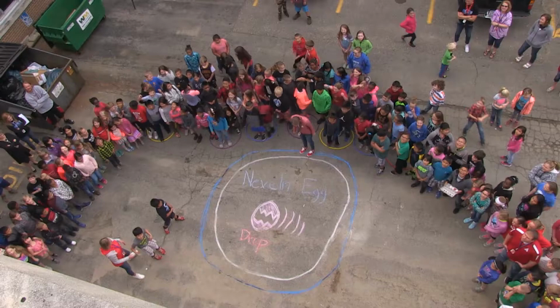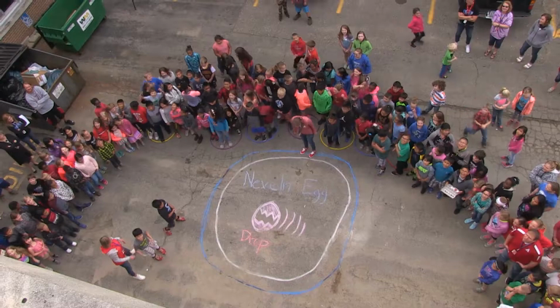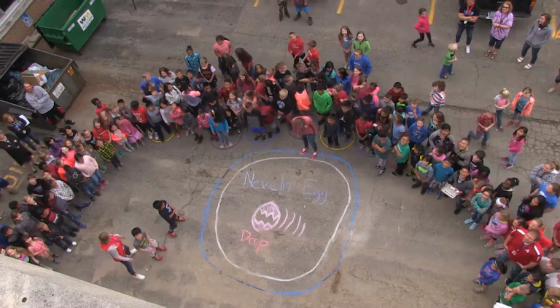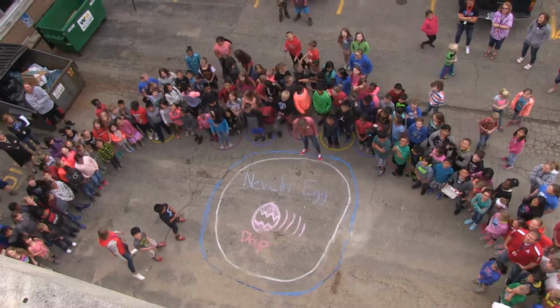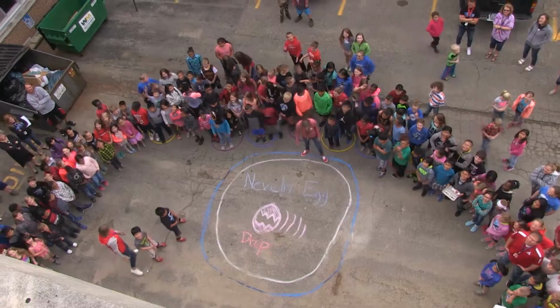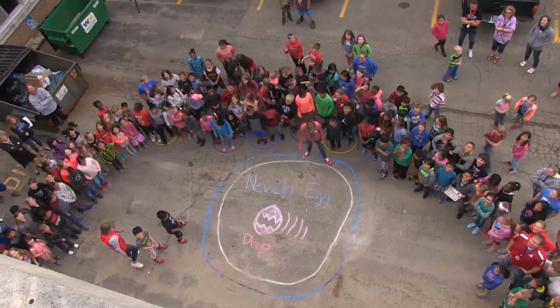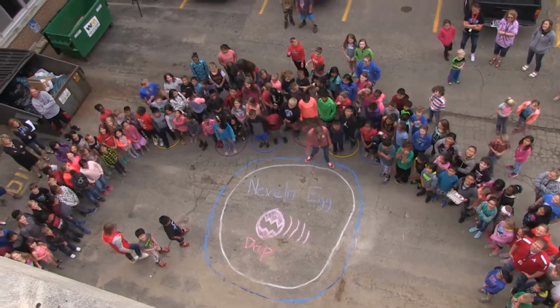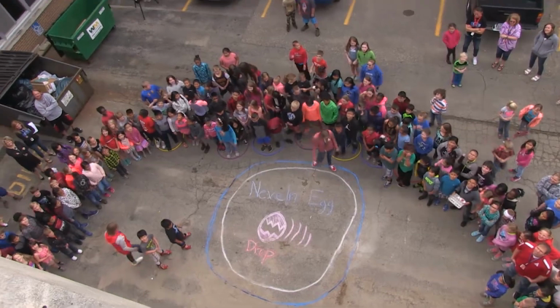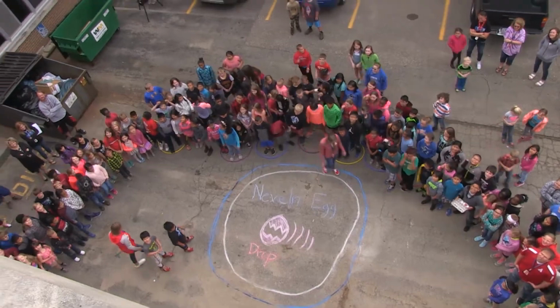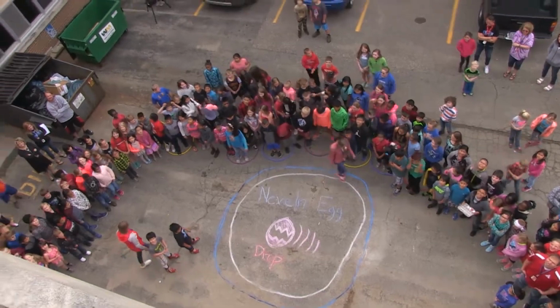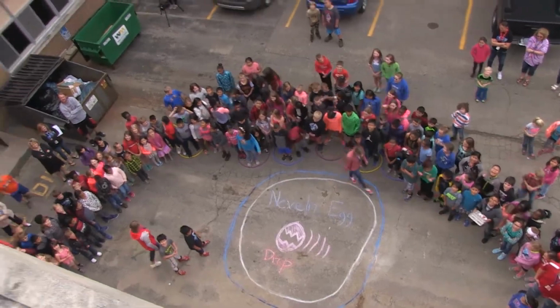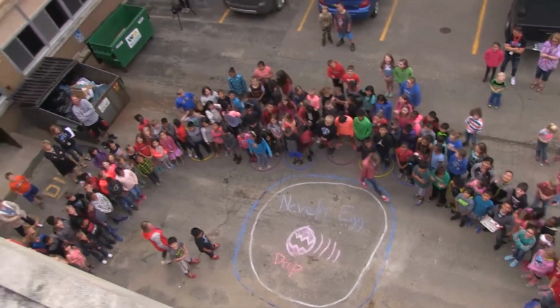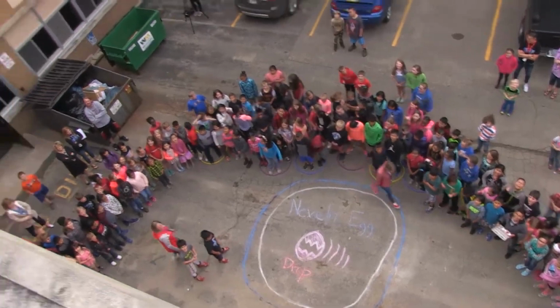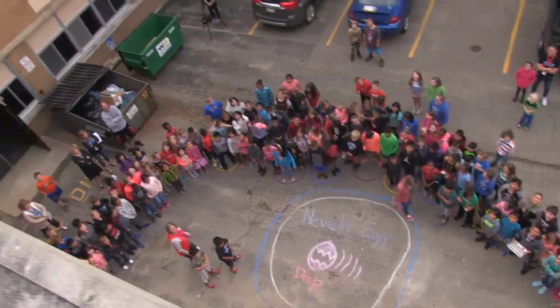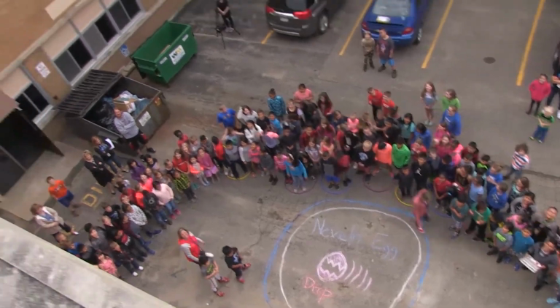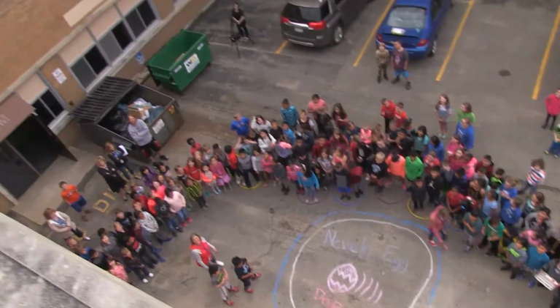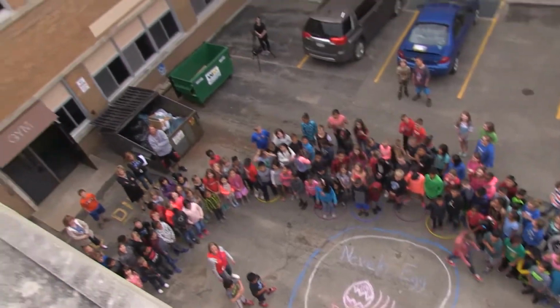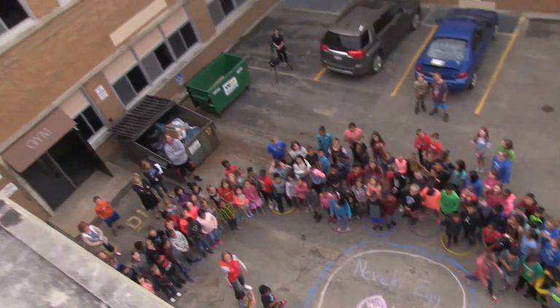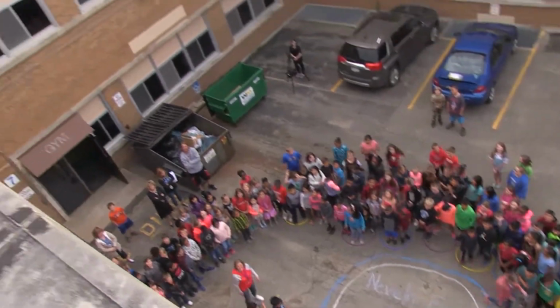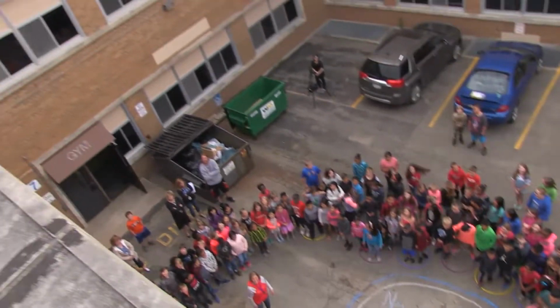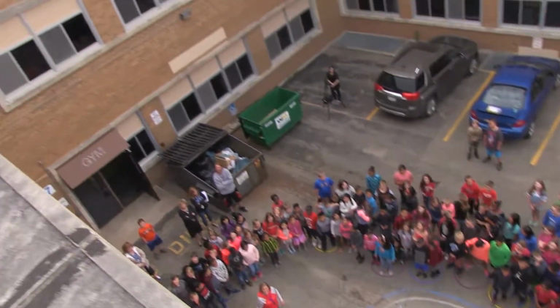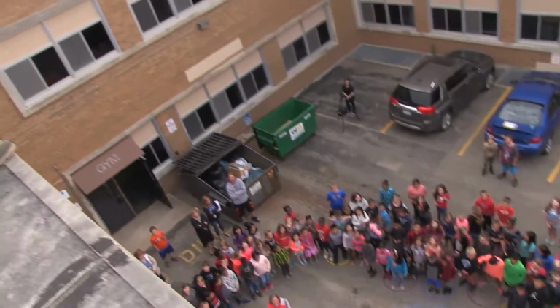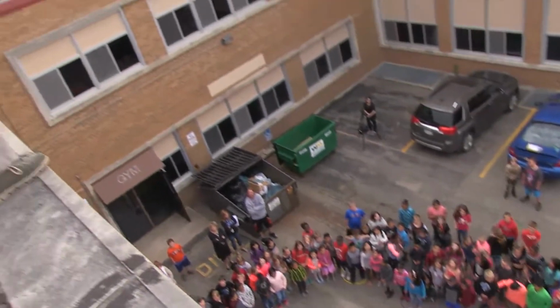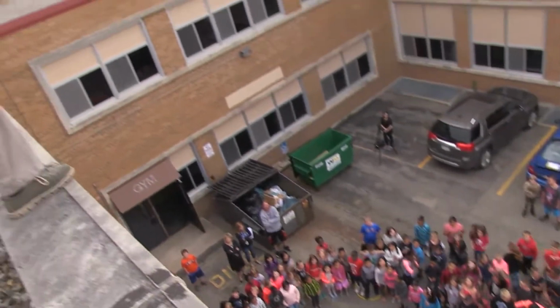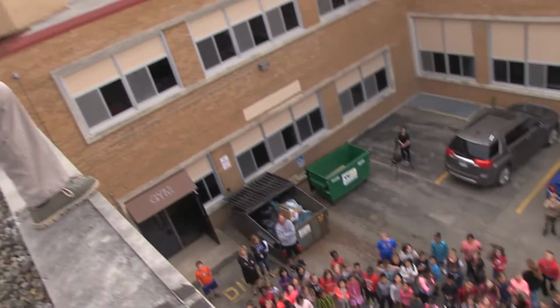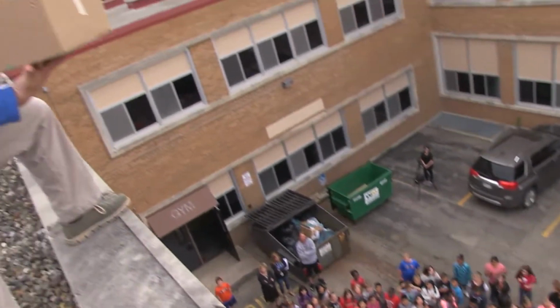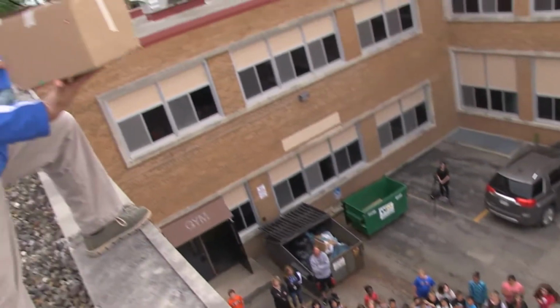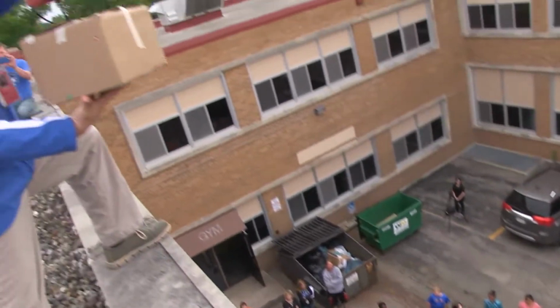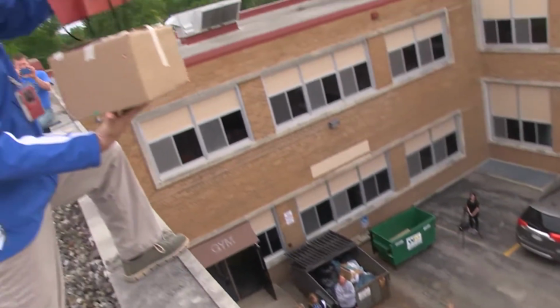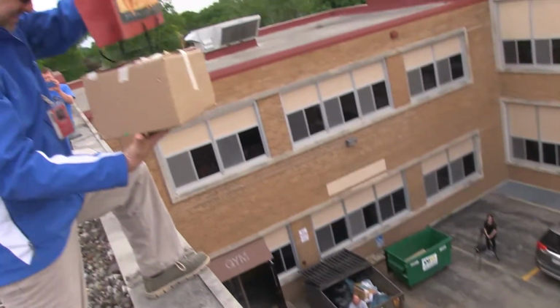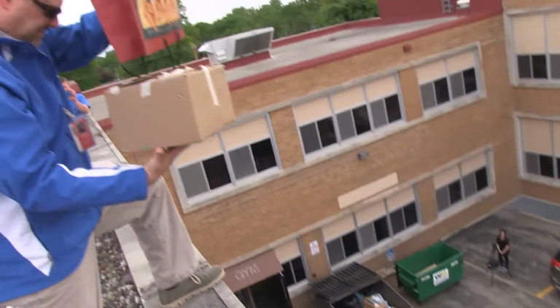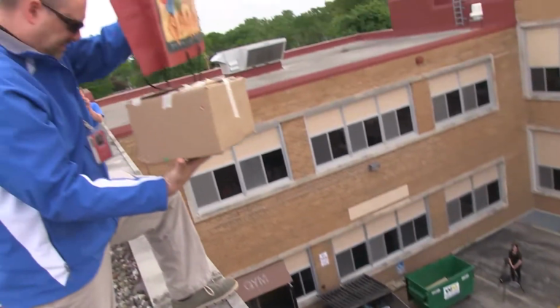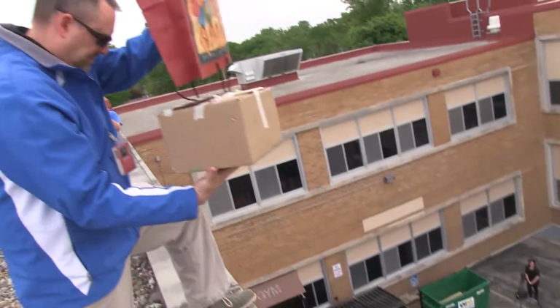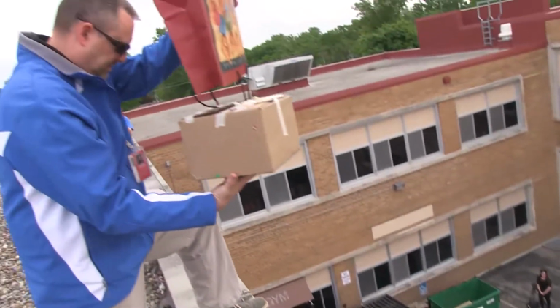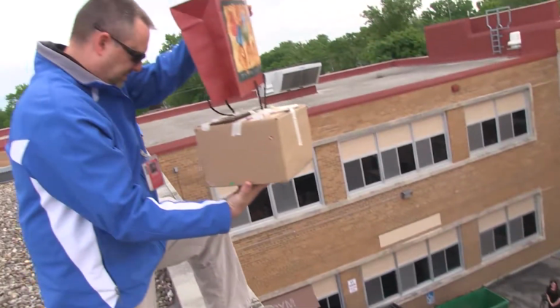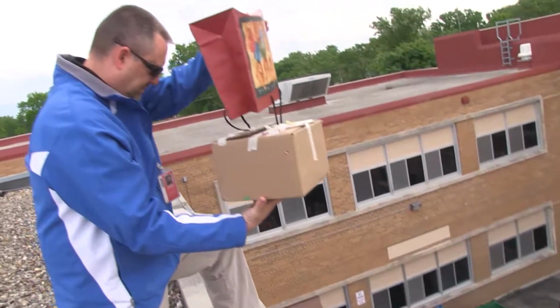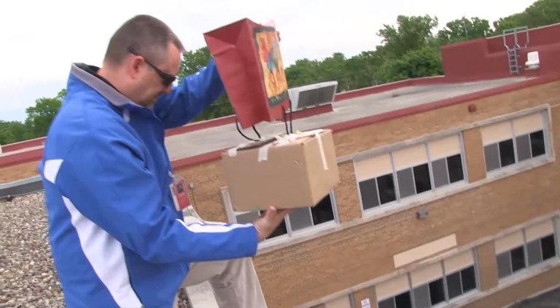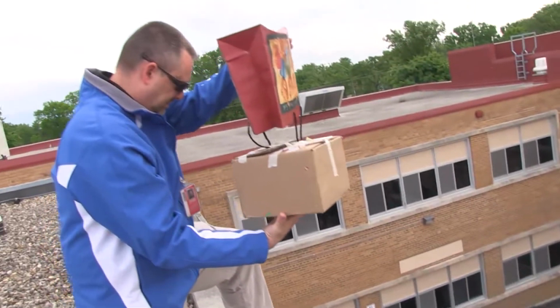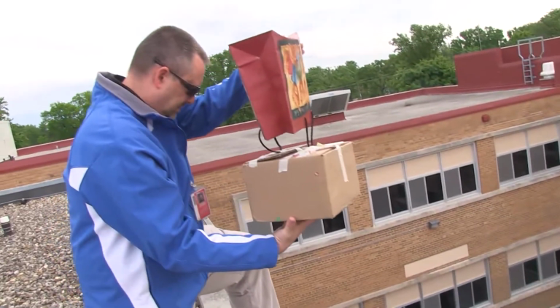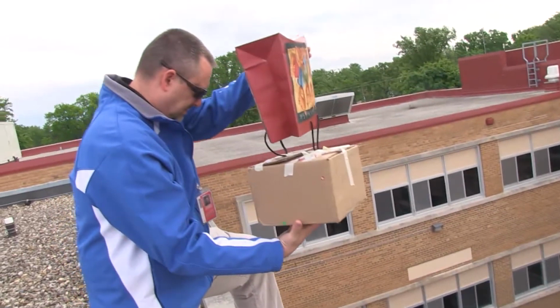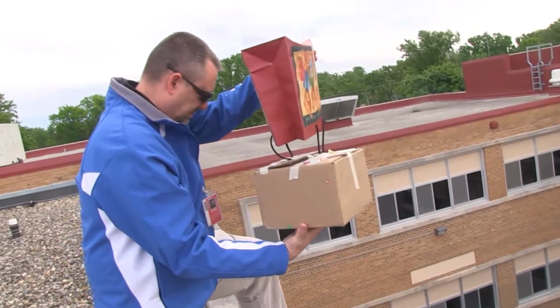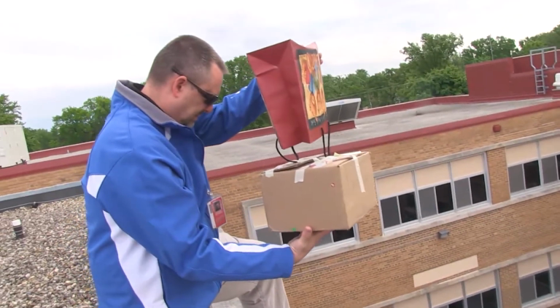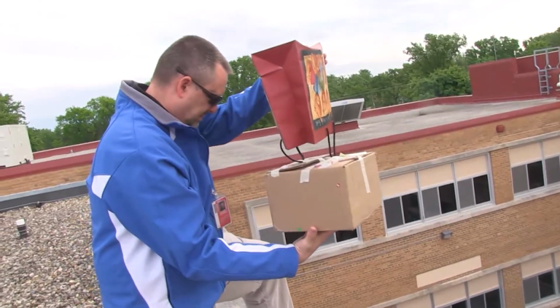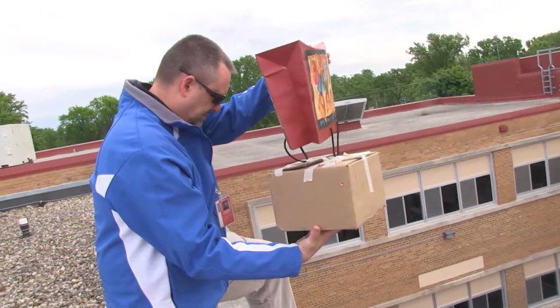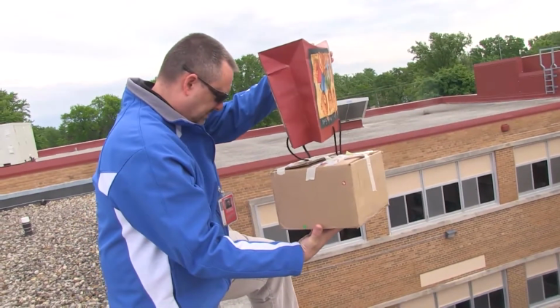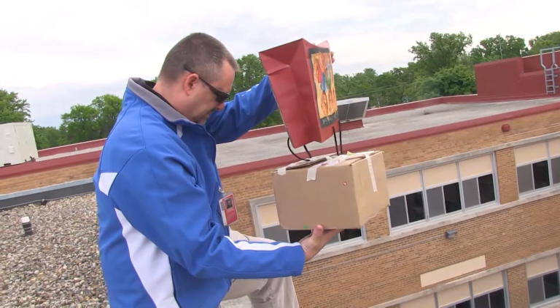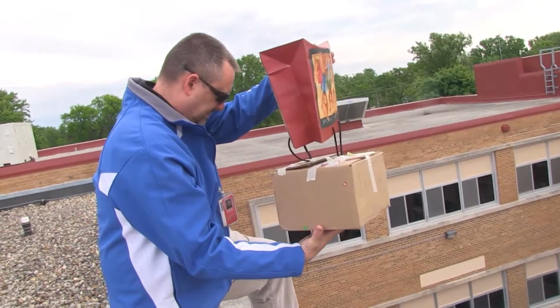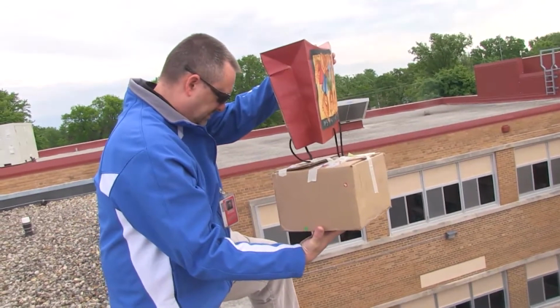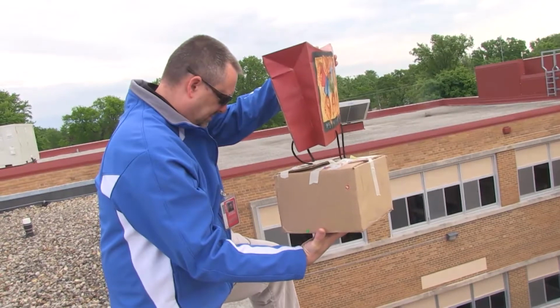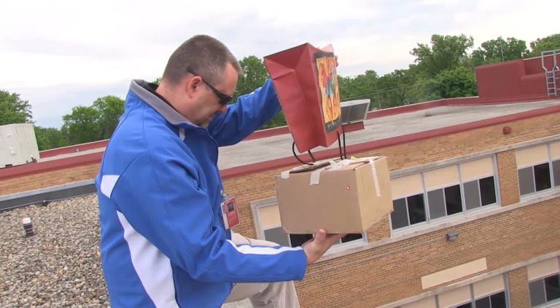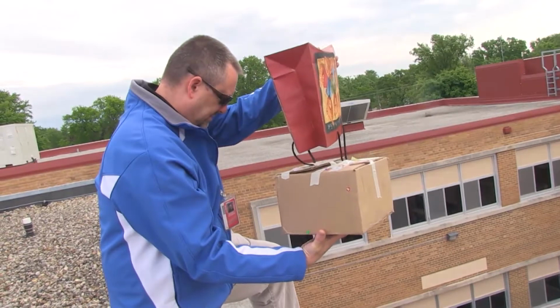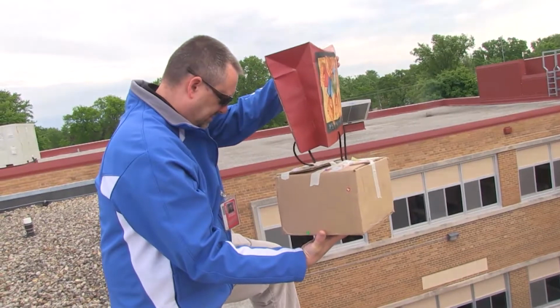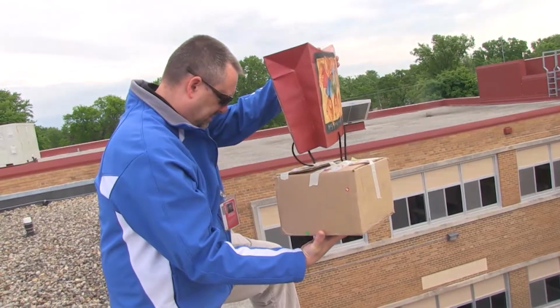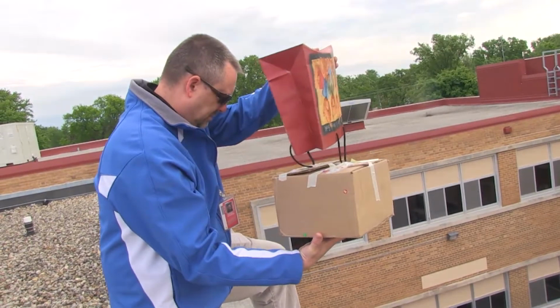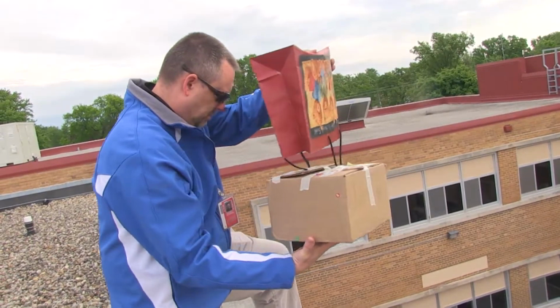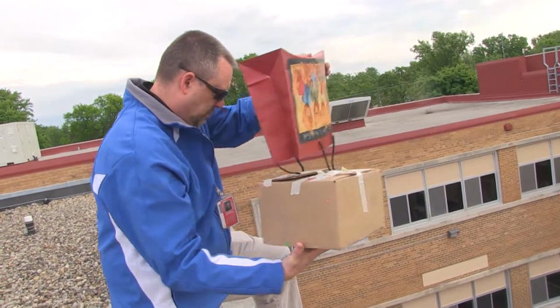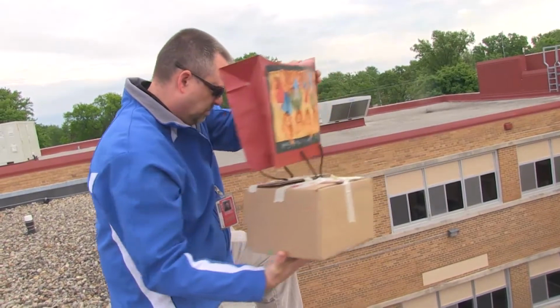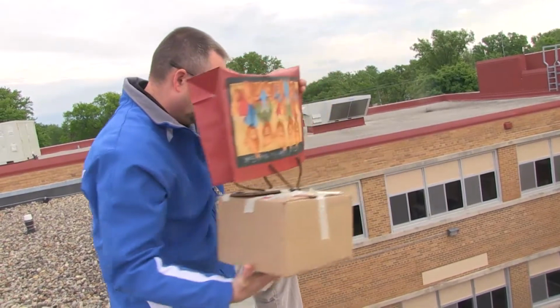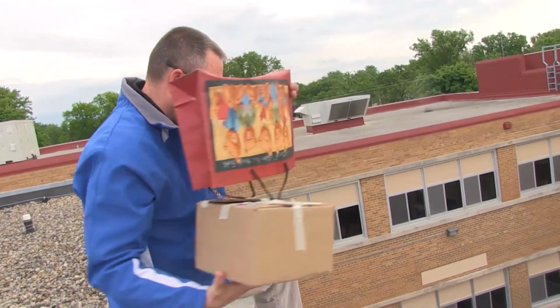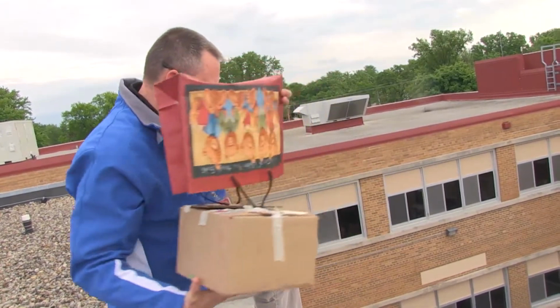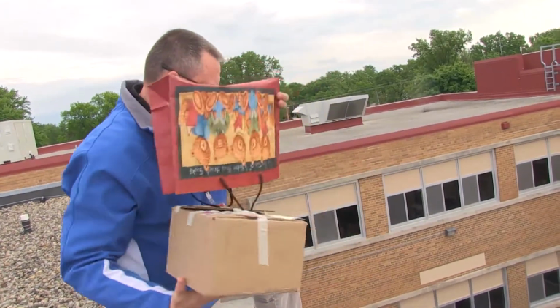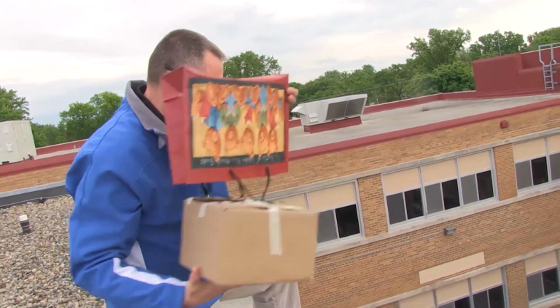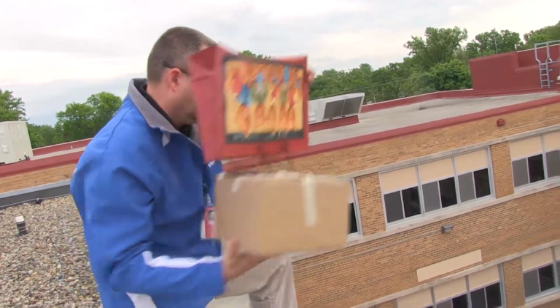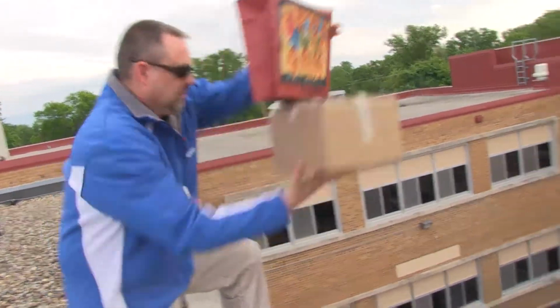Nine, eight, seven, six, five, four, three, two, one!